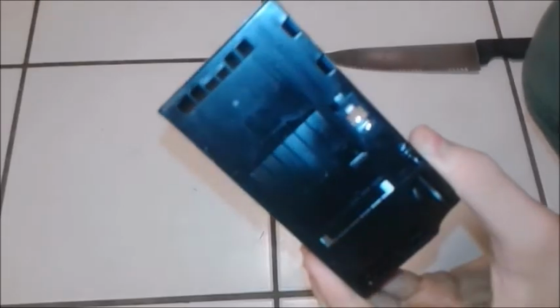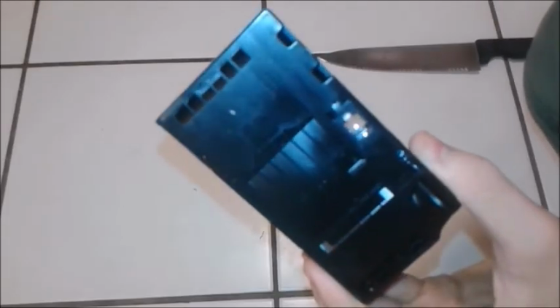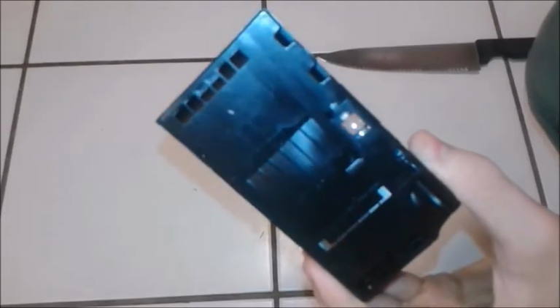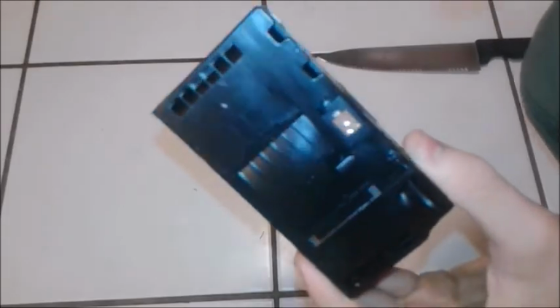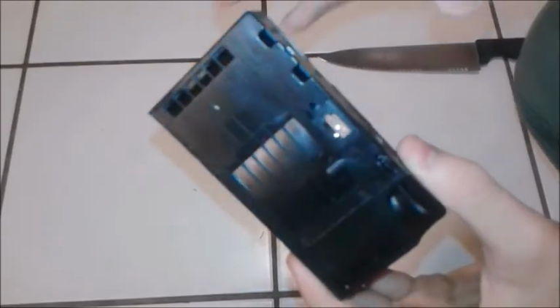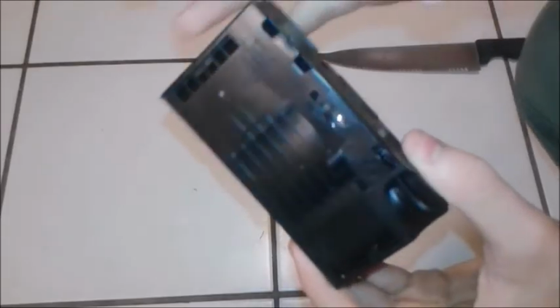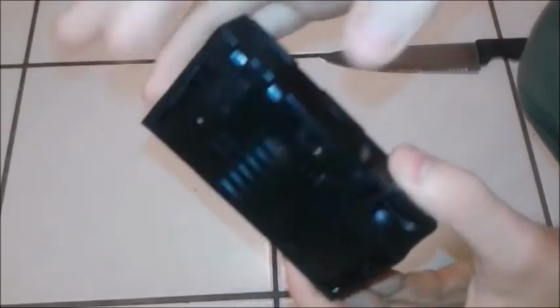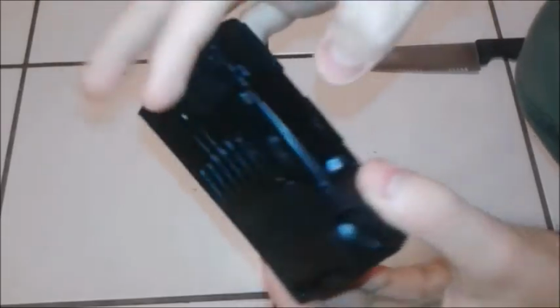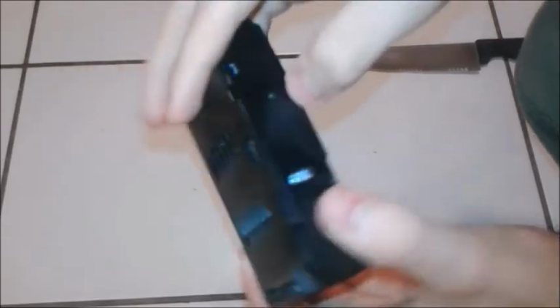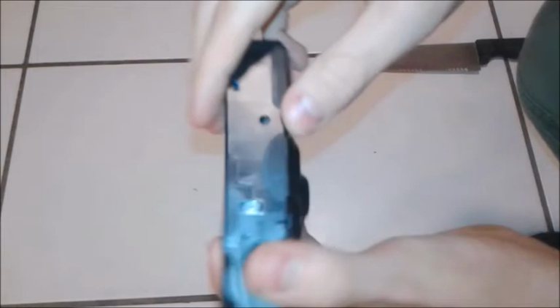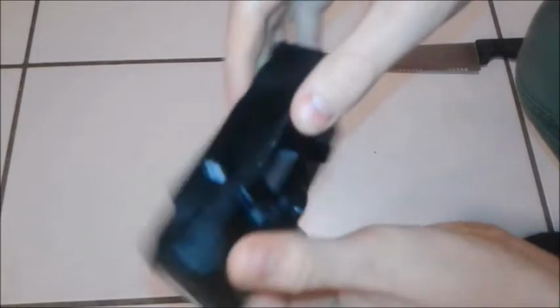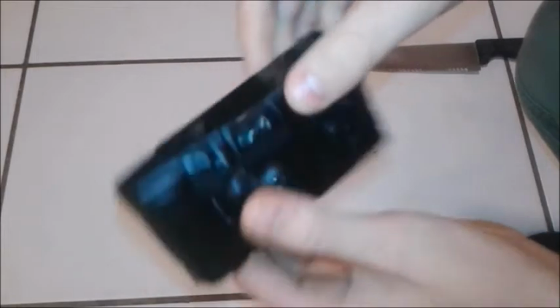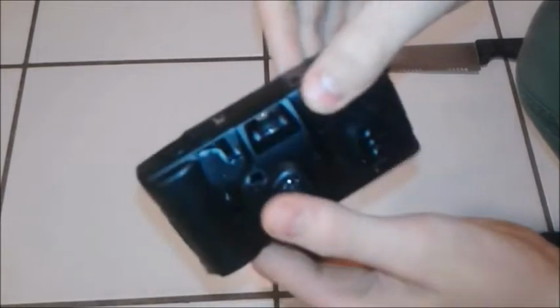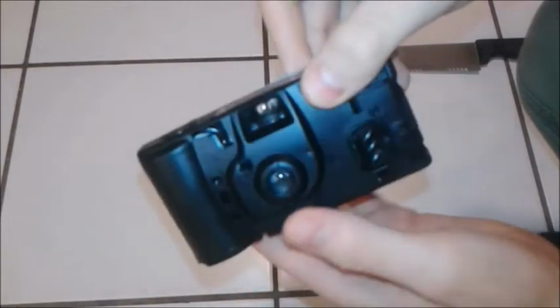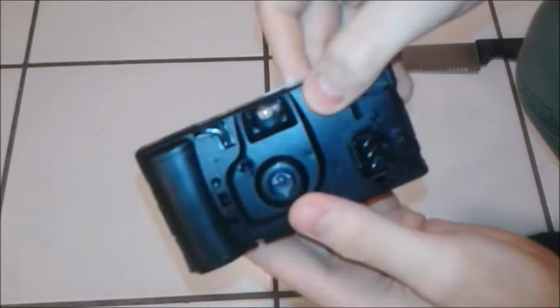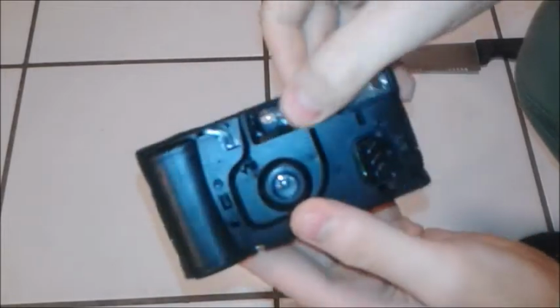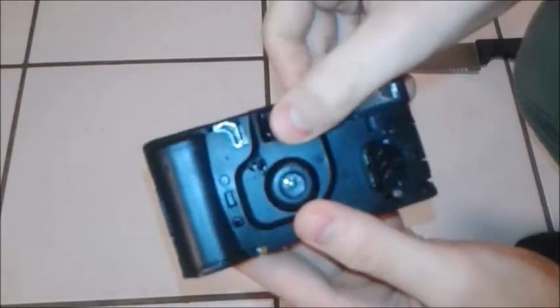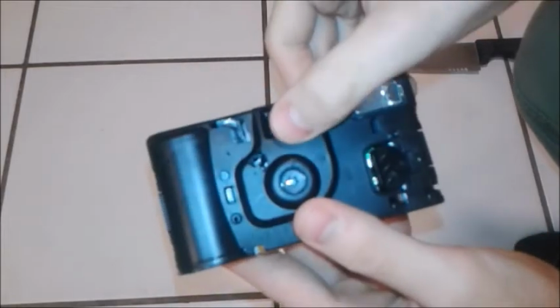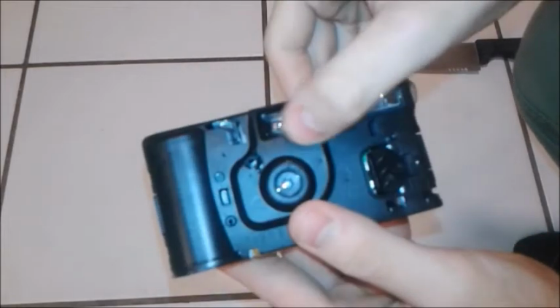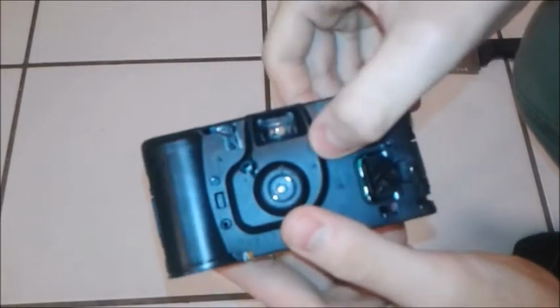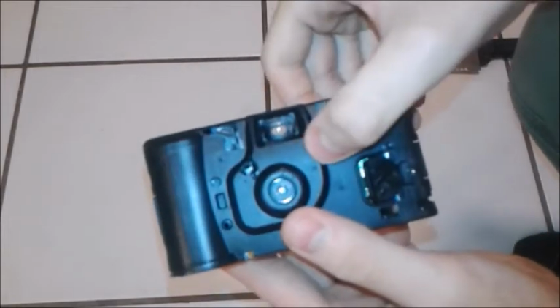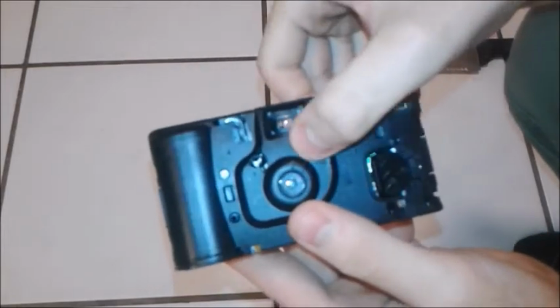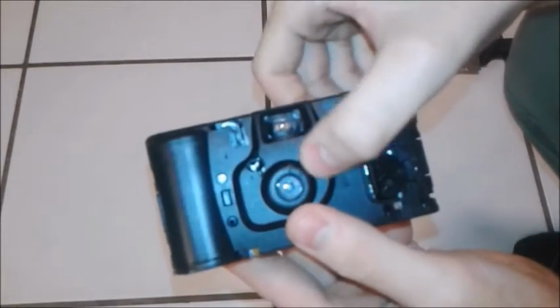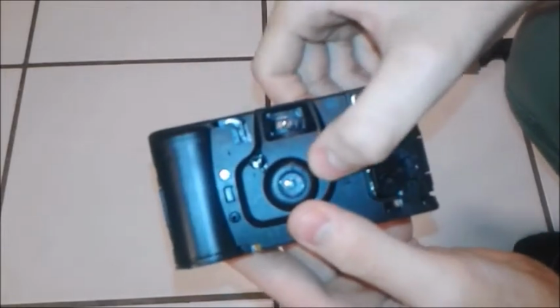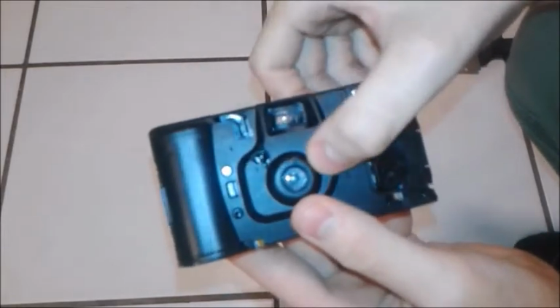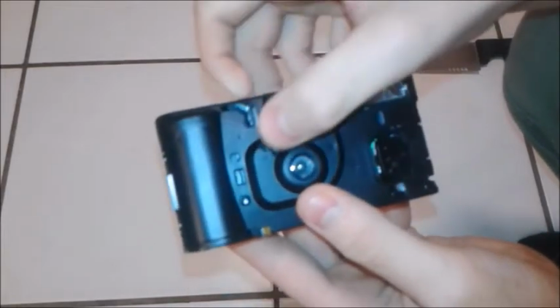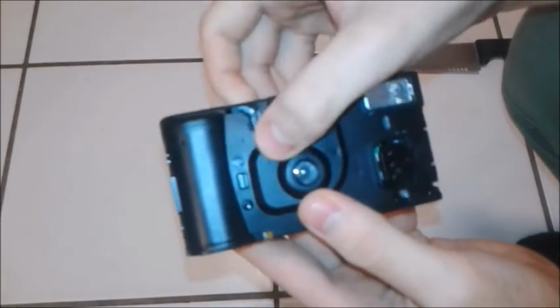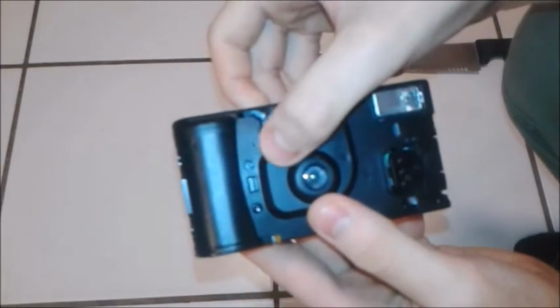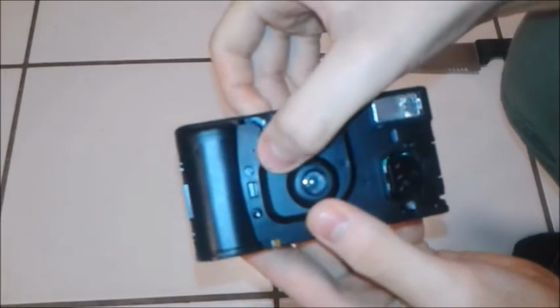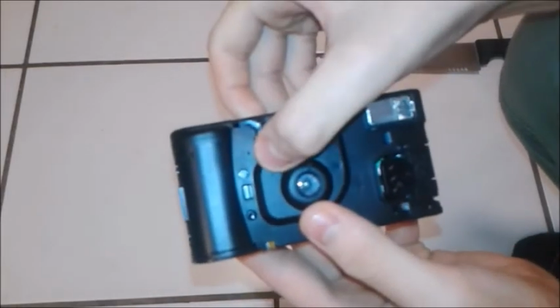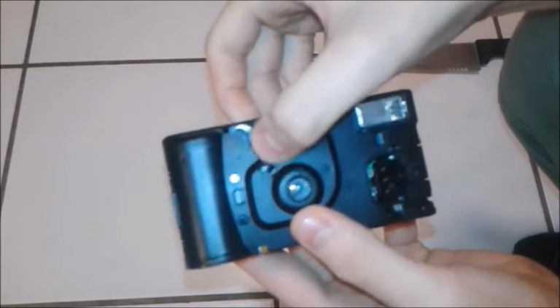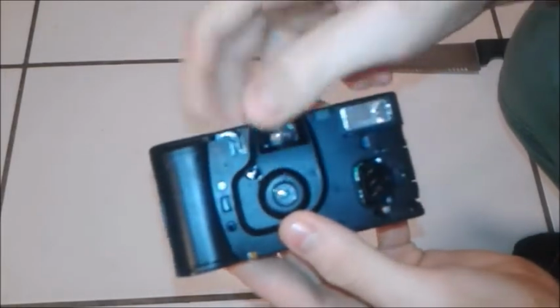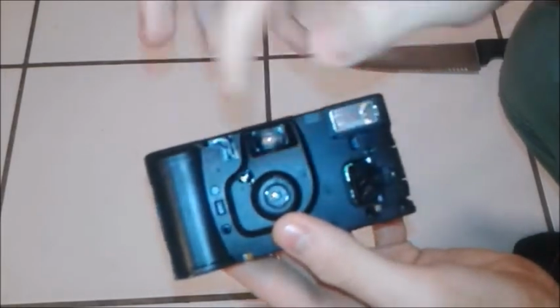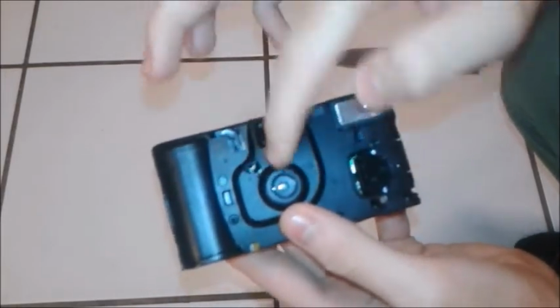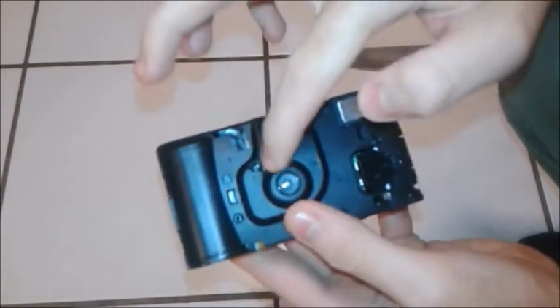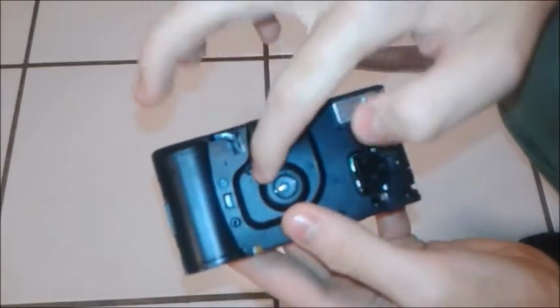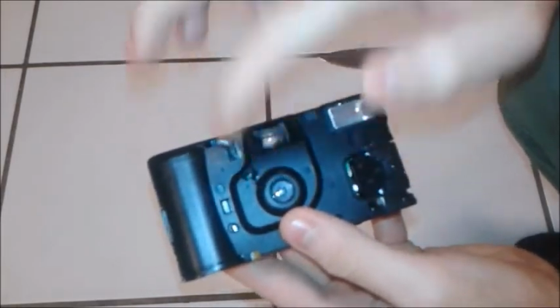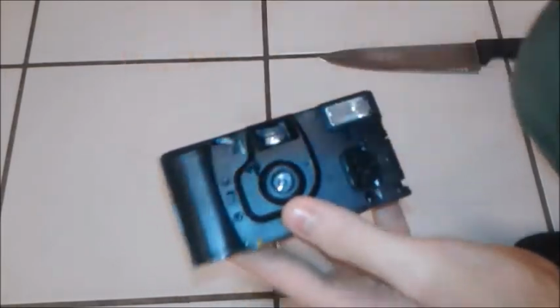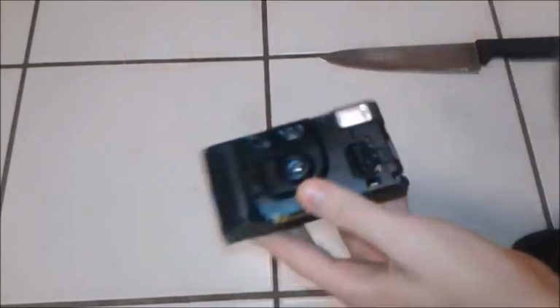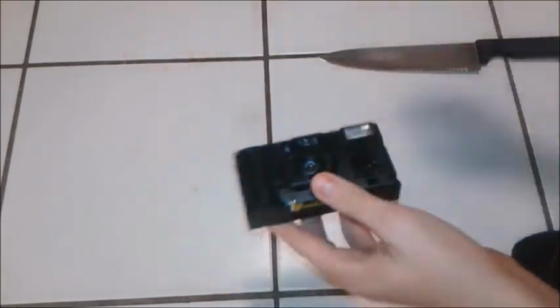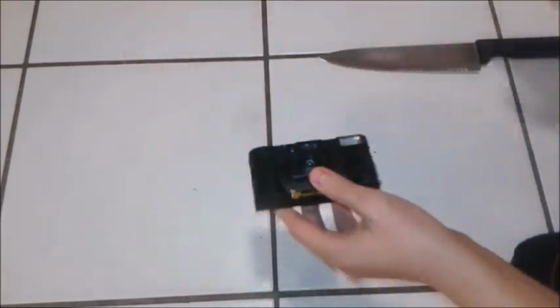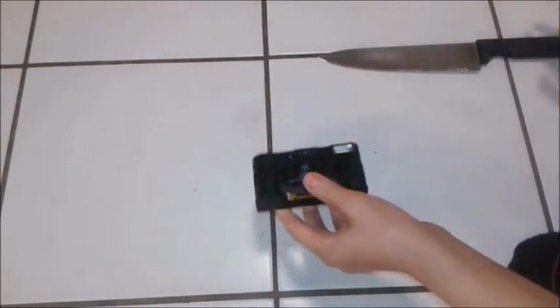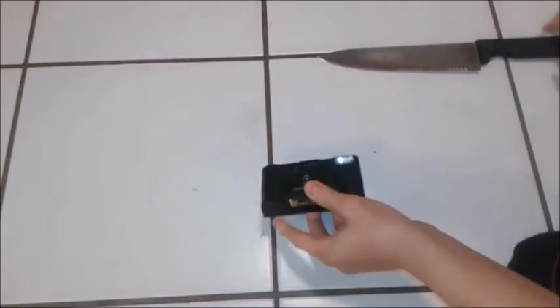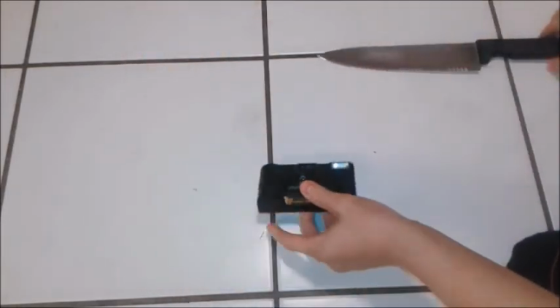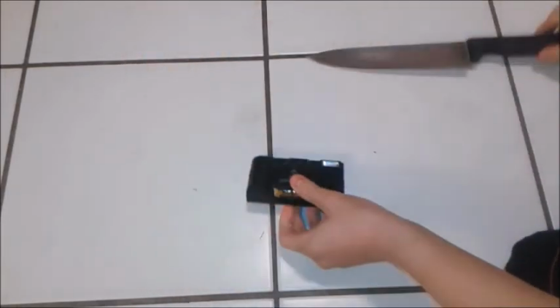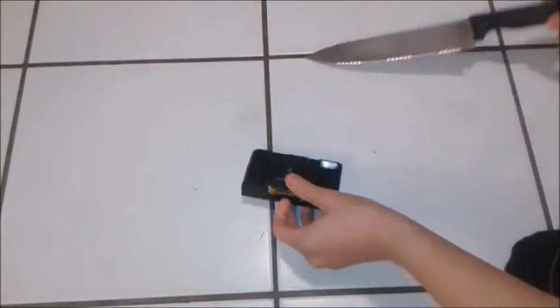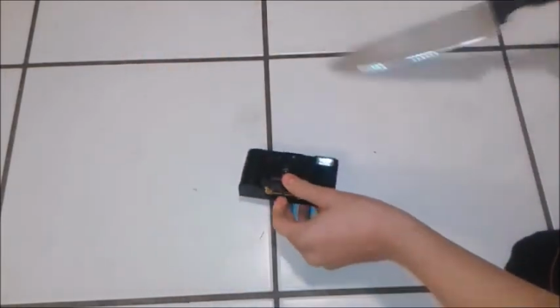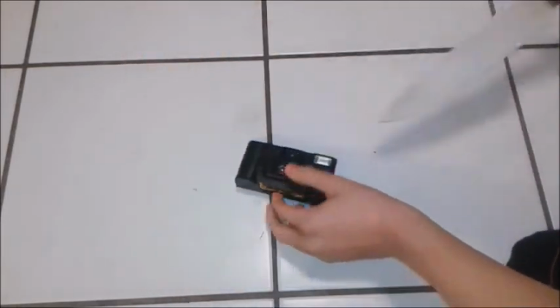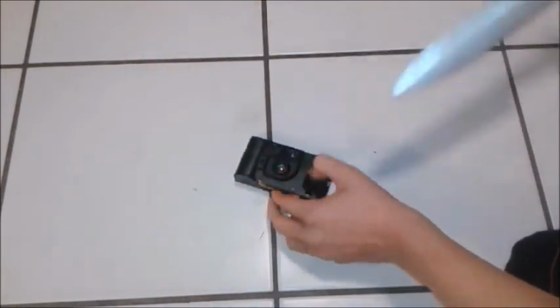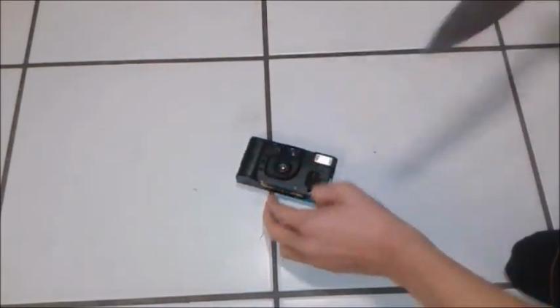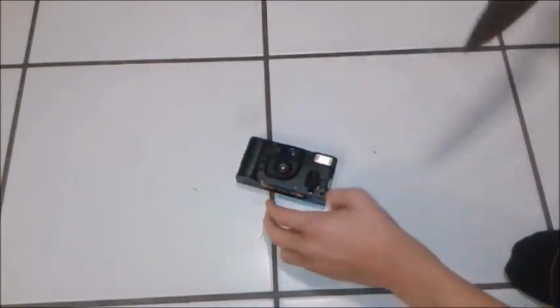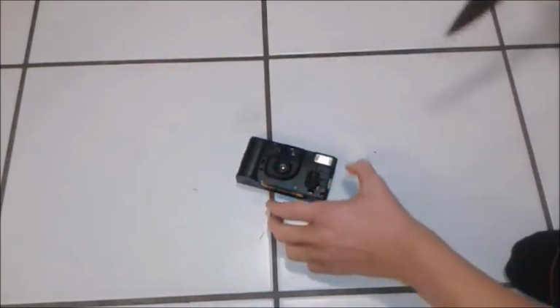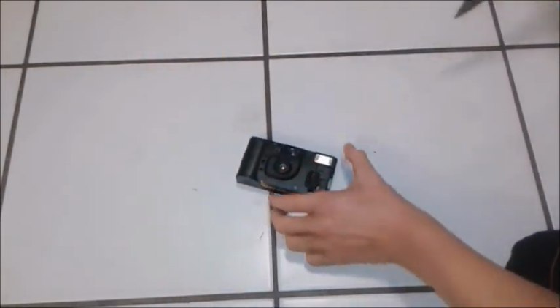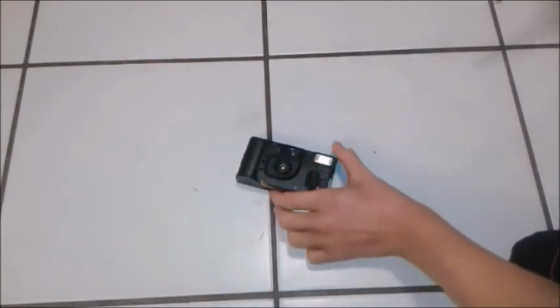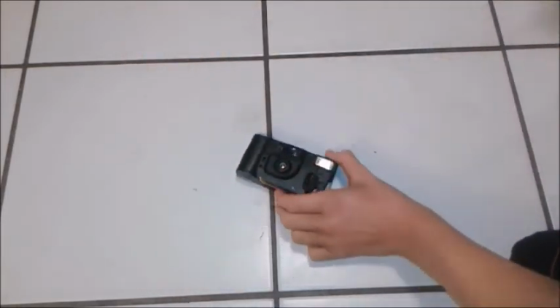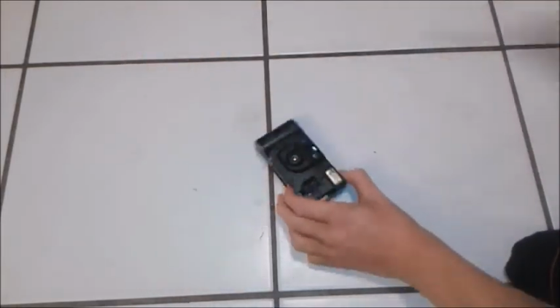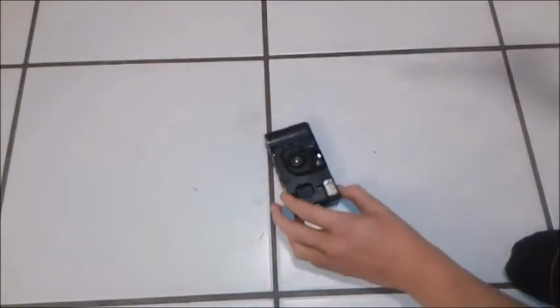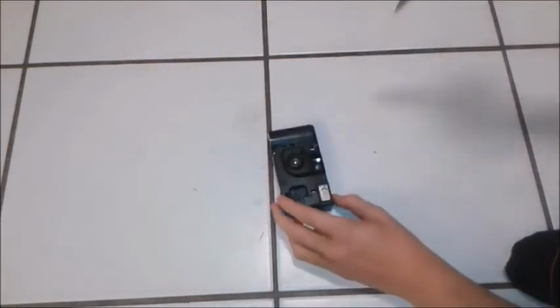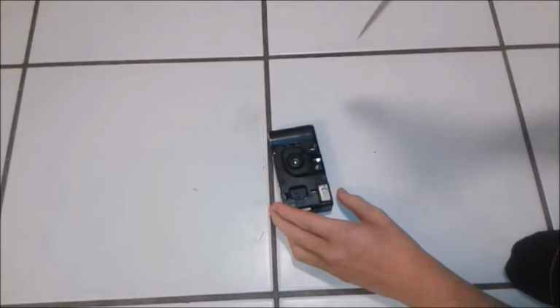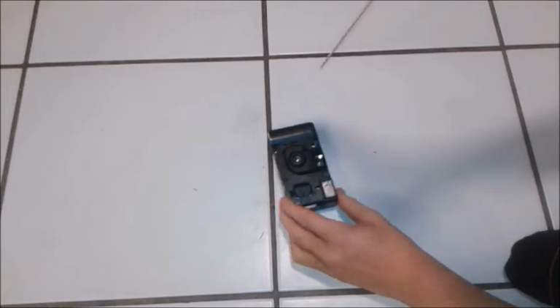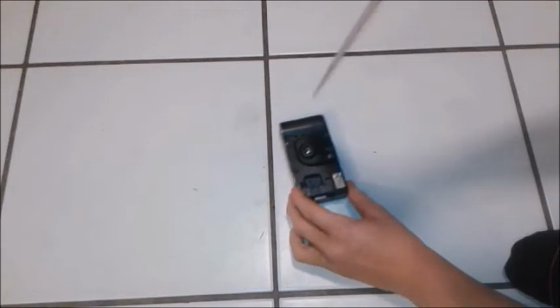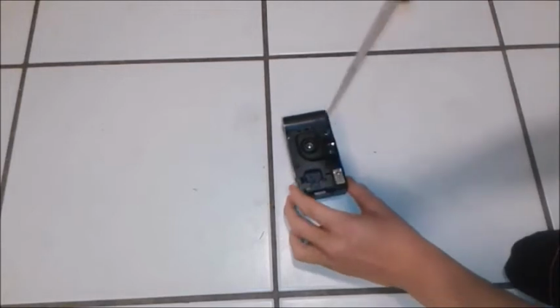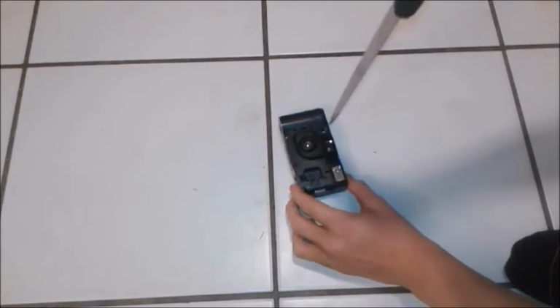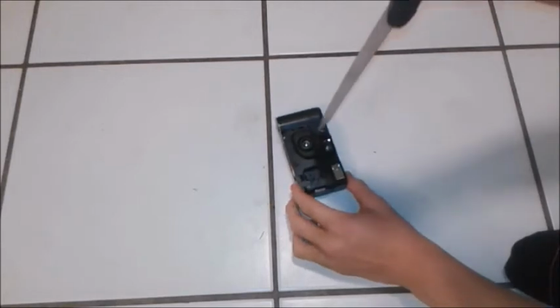Got a bit of holes here, need to finish it off.